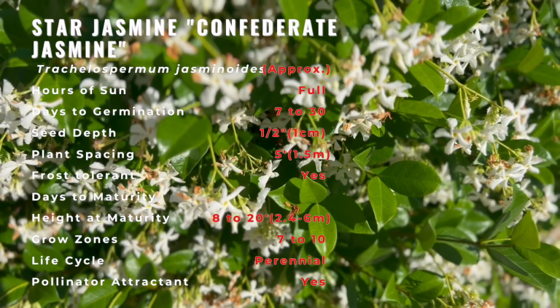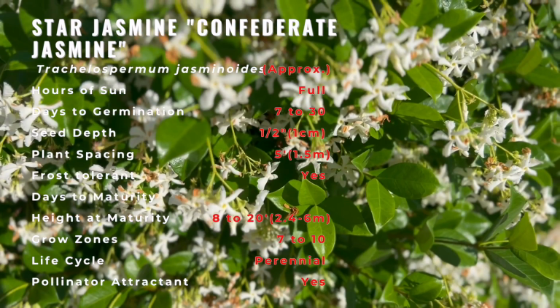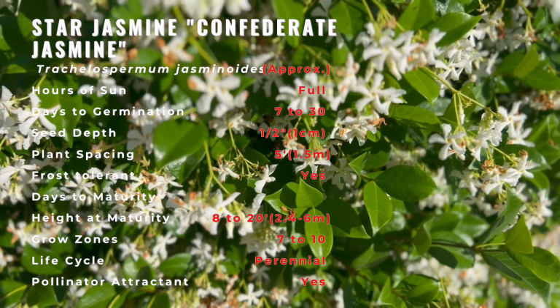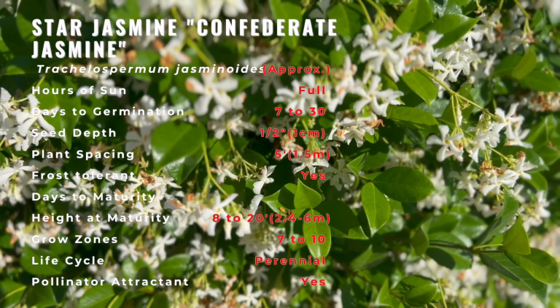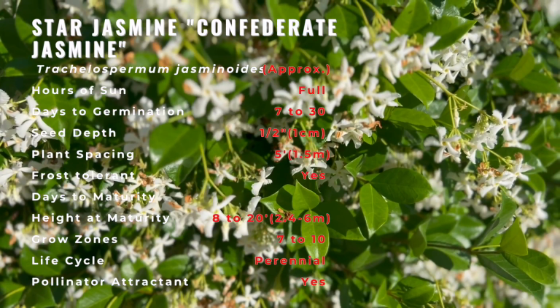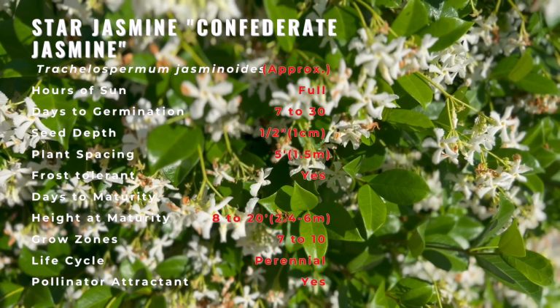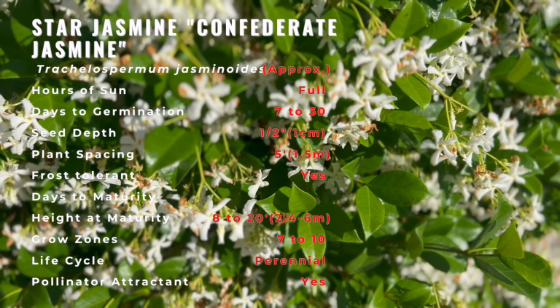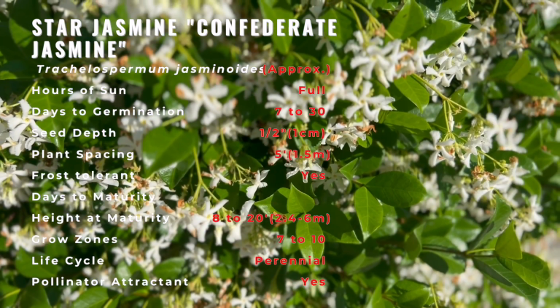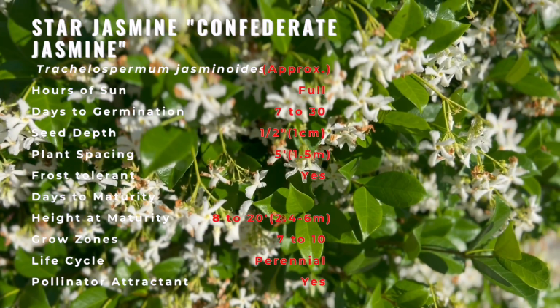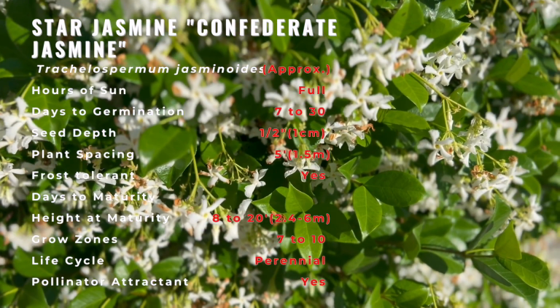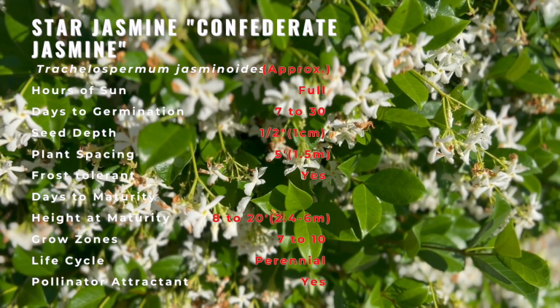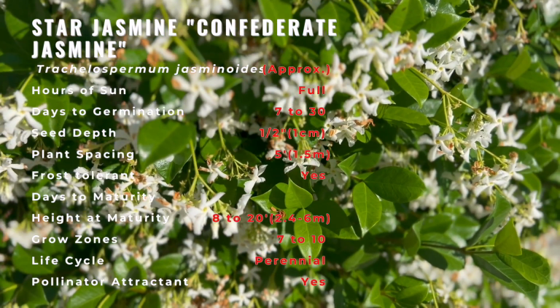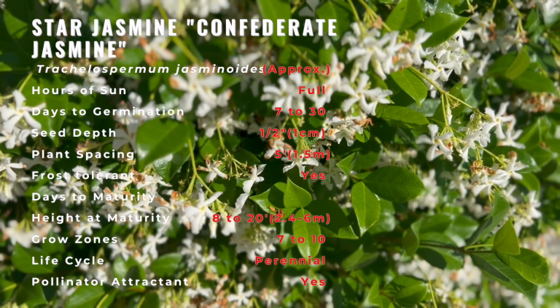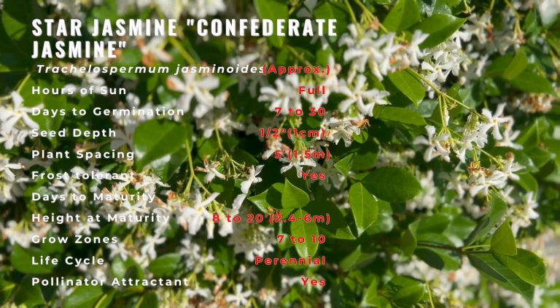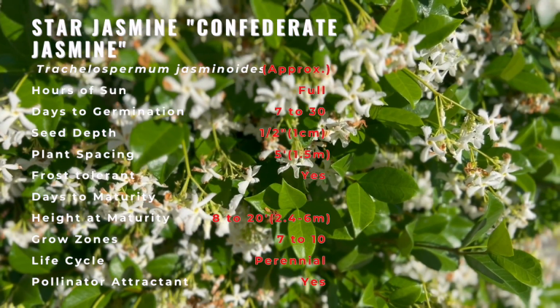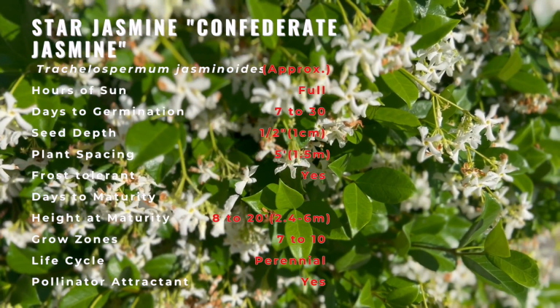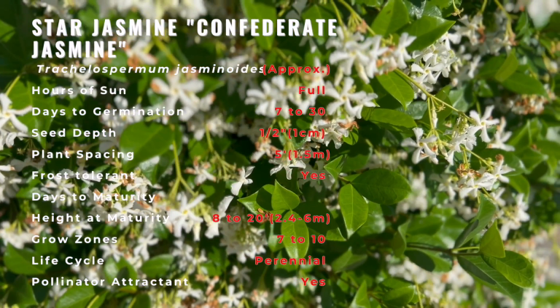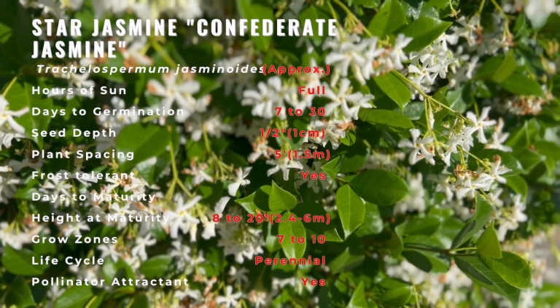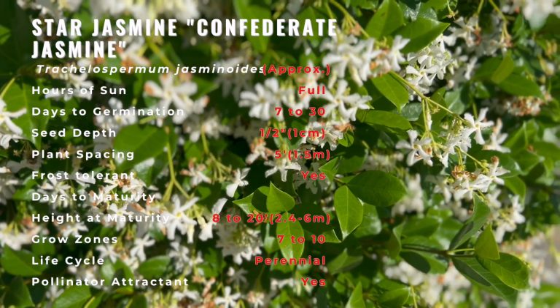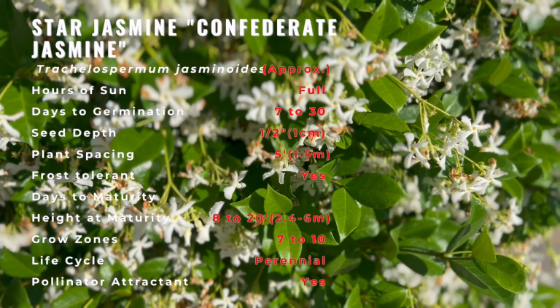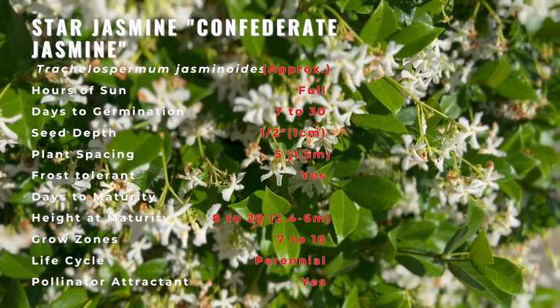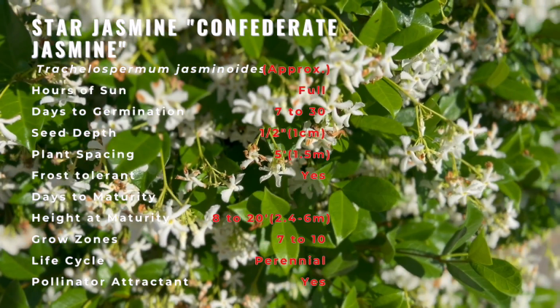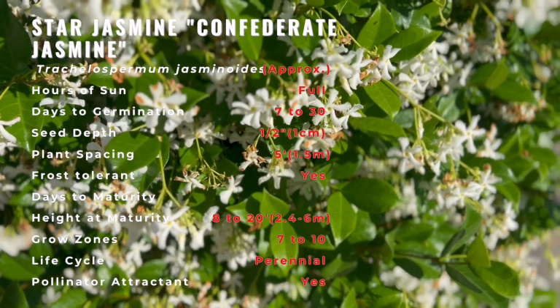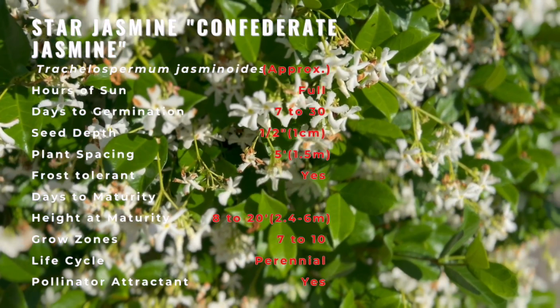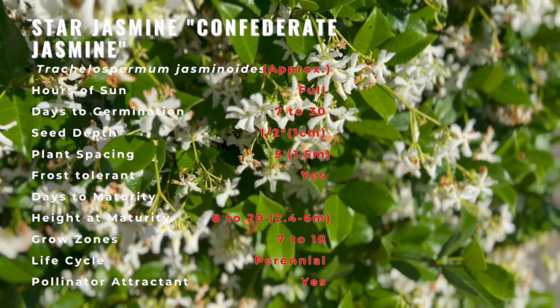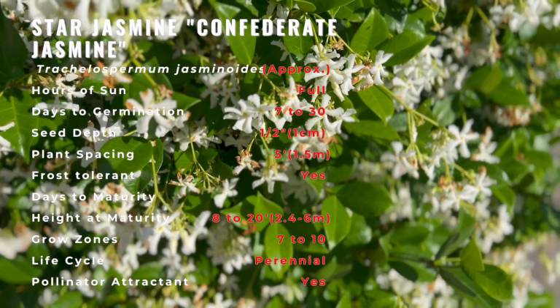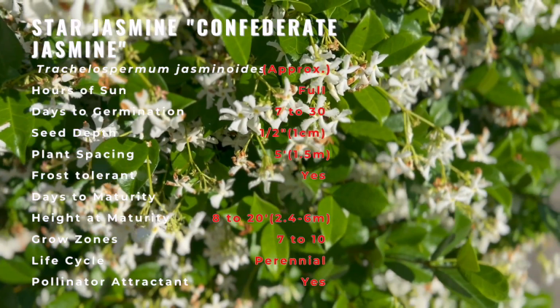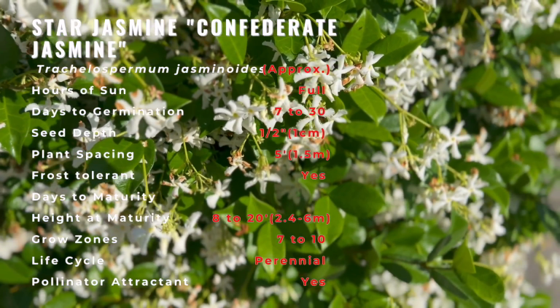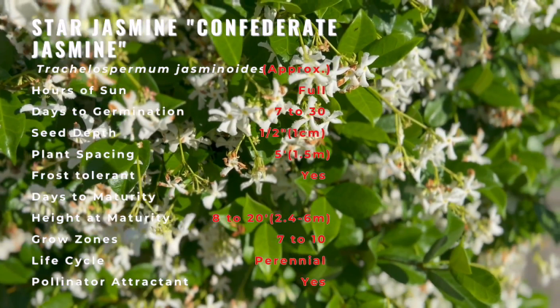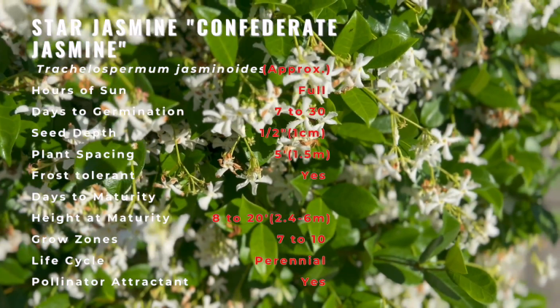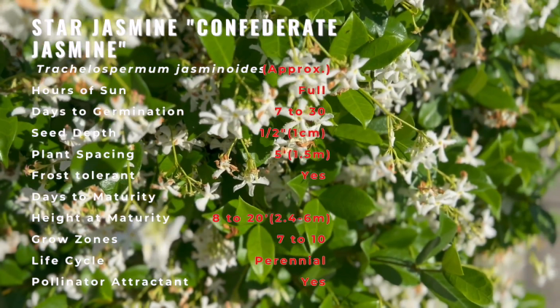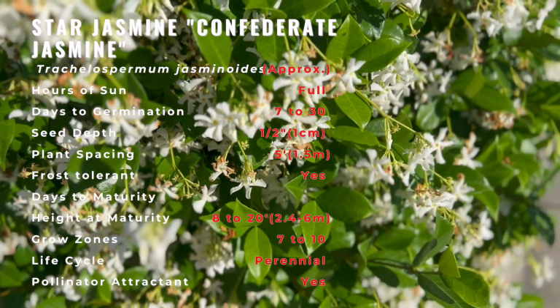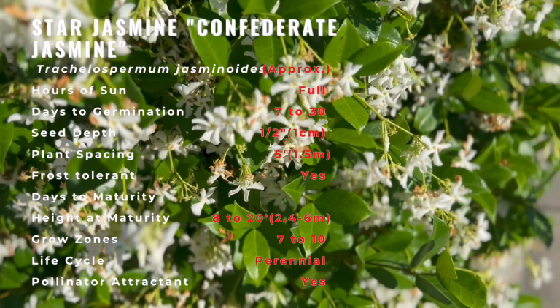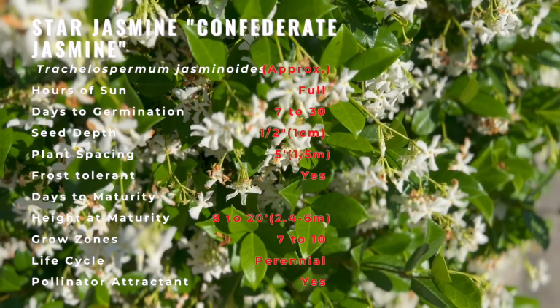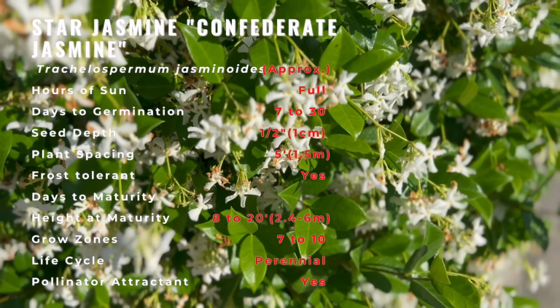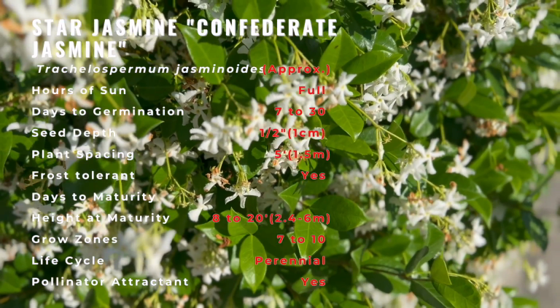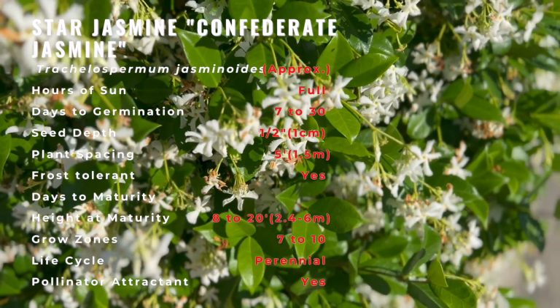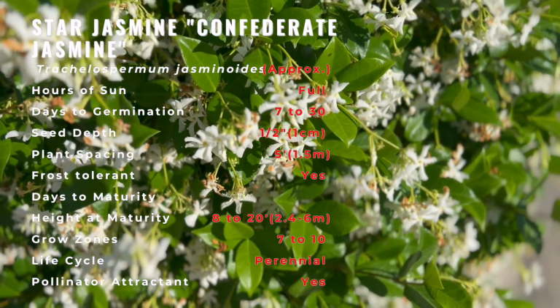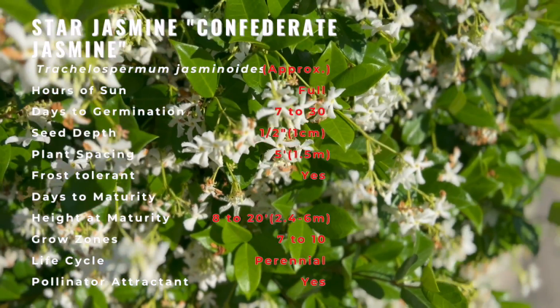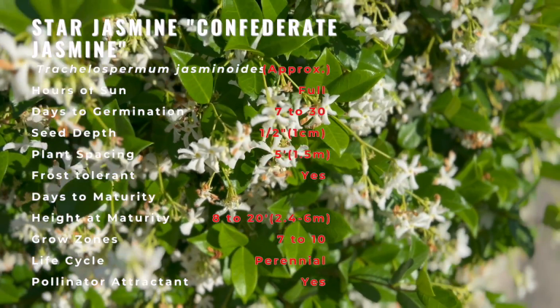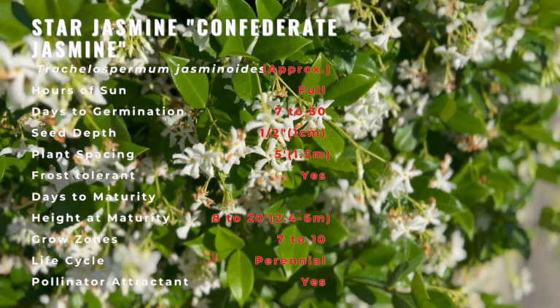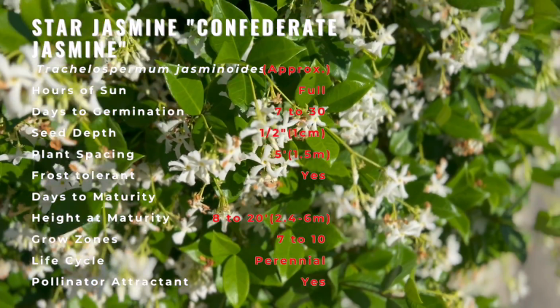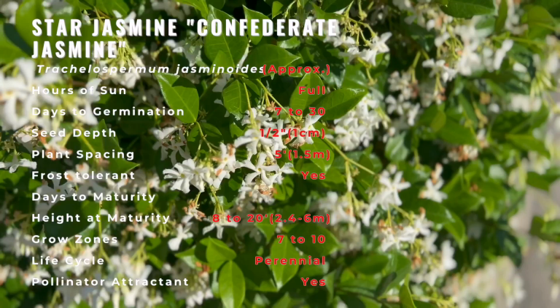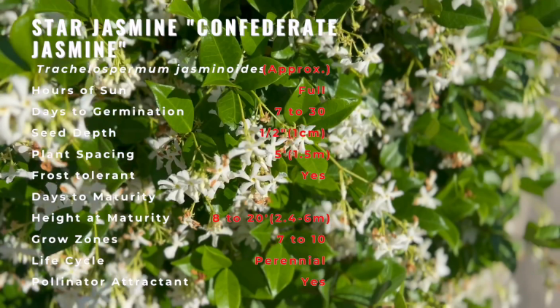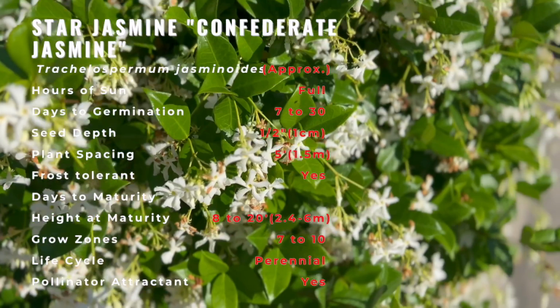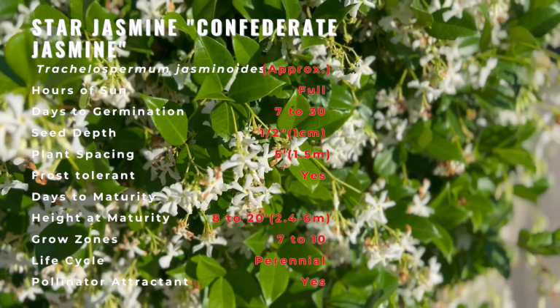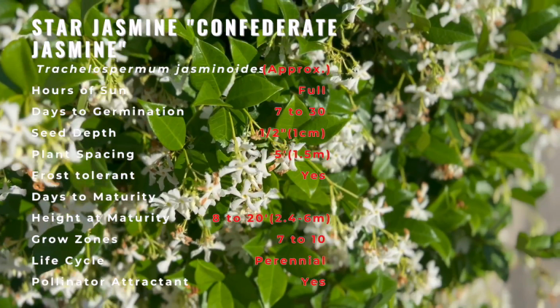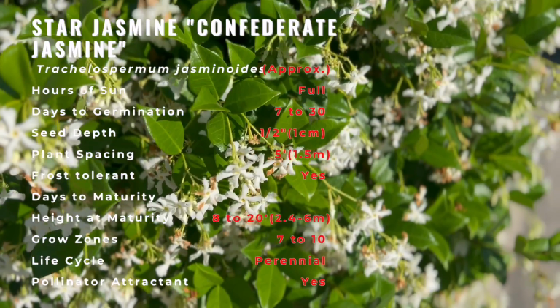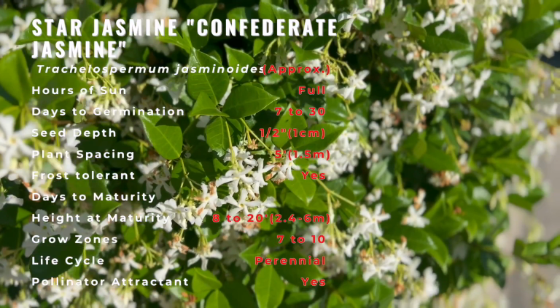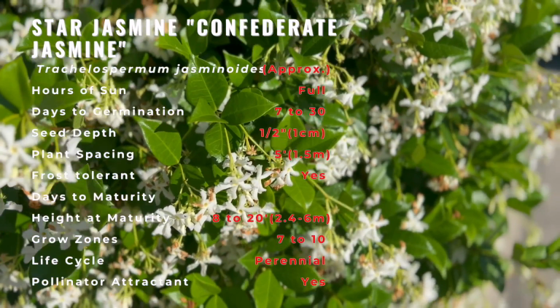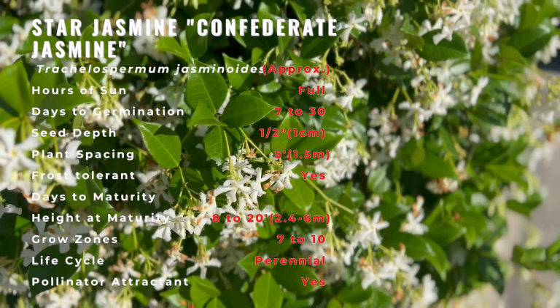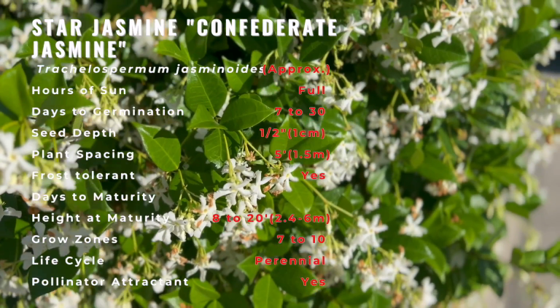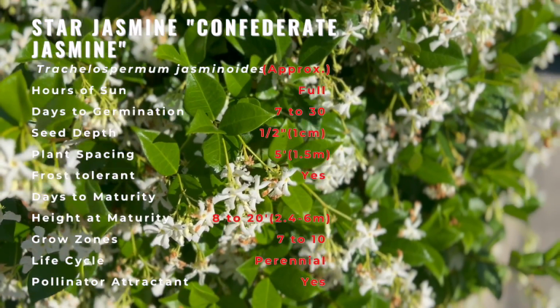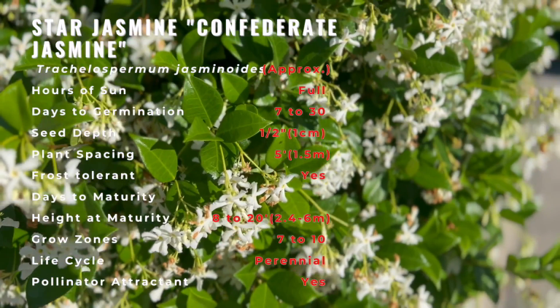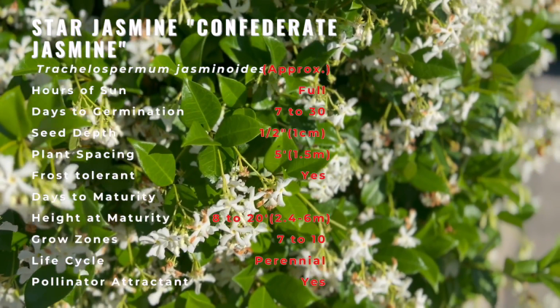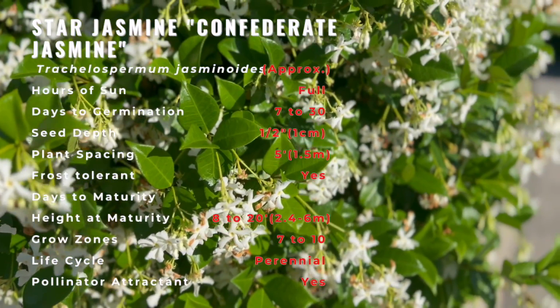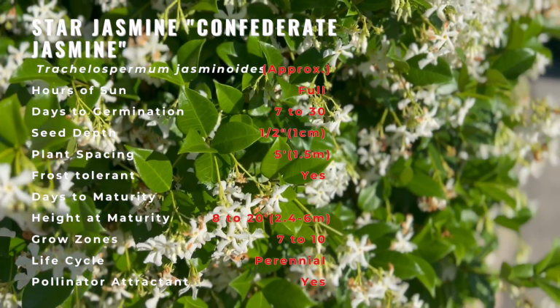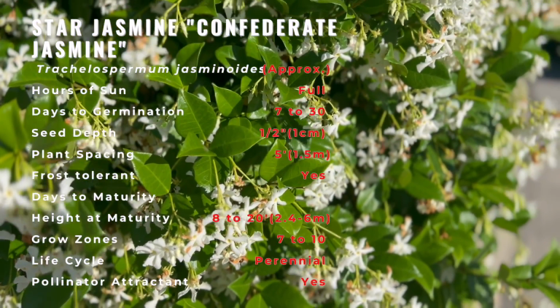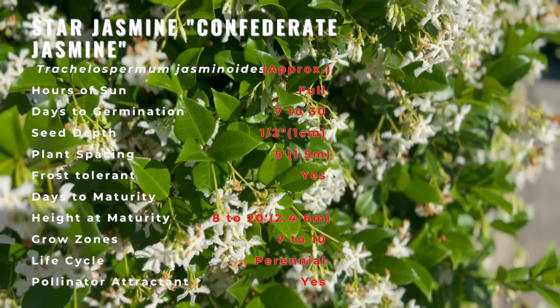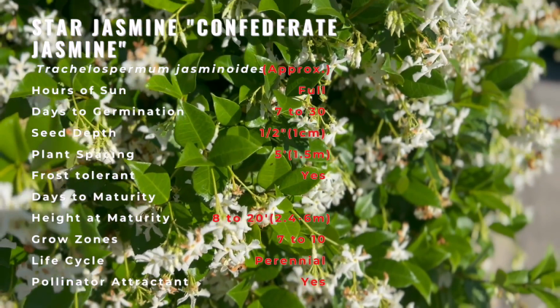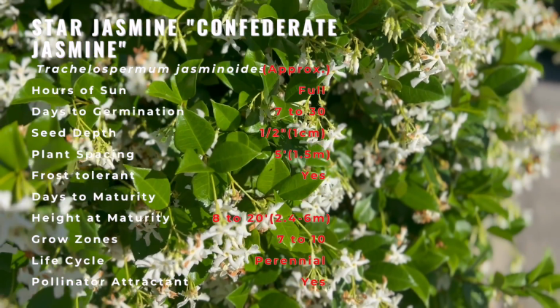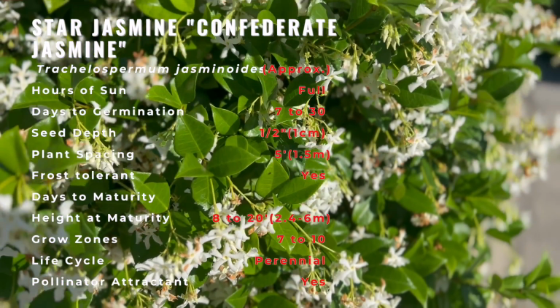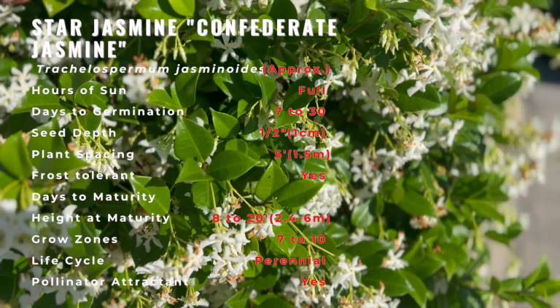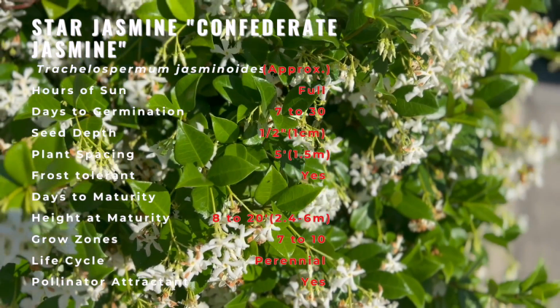Star Jasmine can be grown in a variety of soils. It can handle clay, acidic, sandy, loamy, and alkaline soil types.